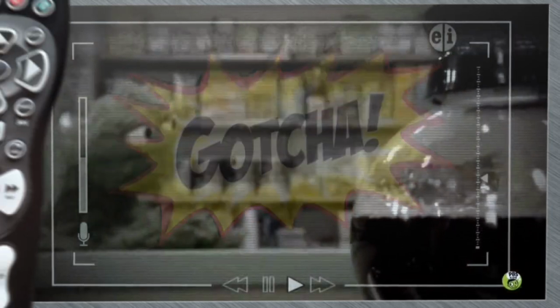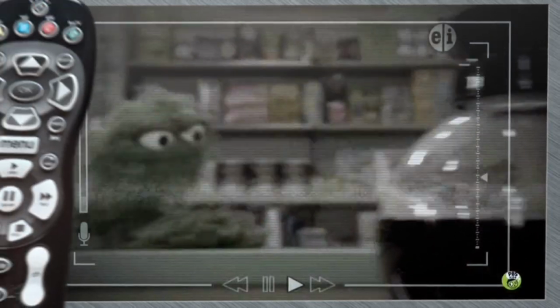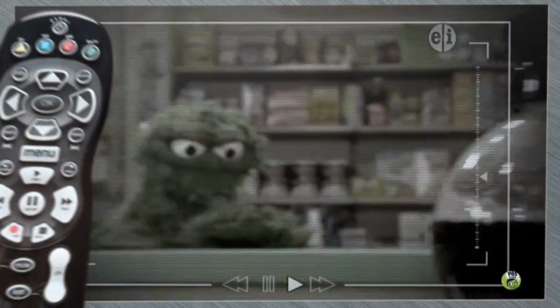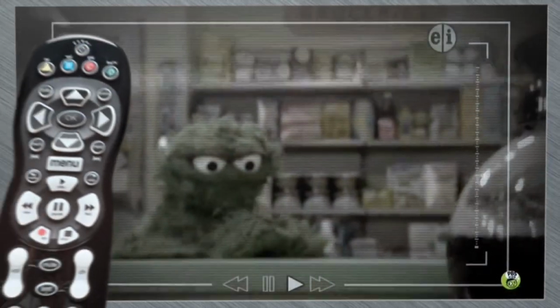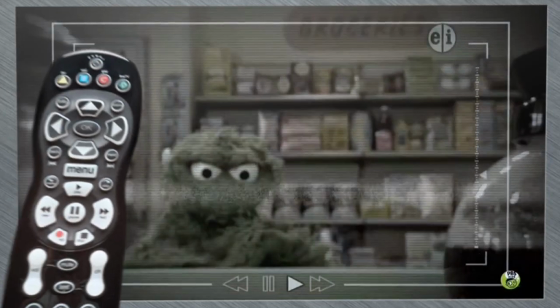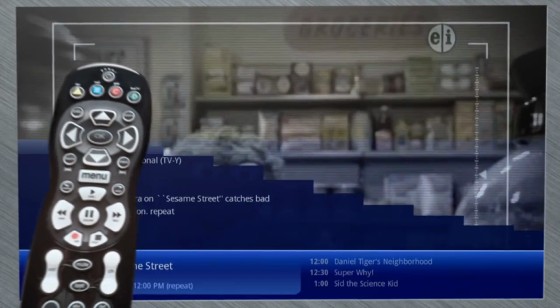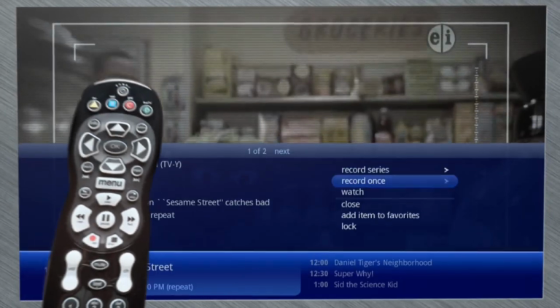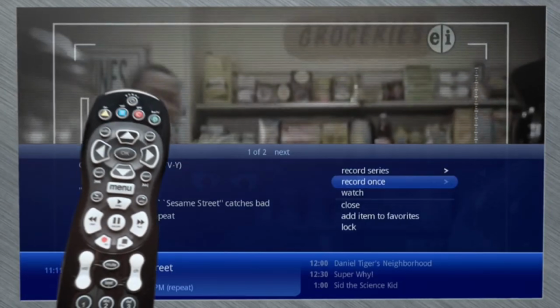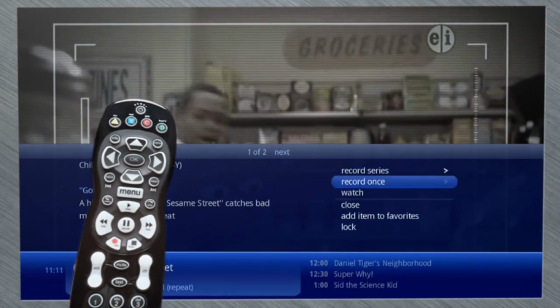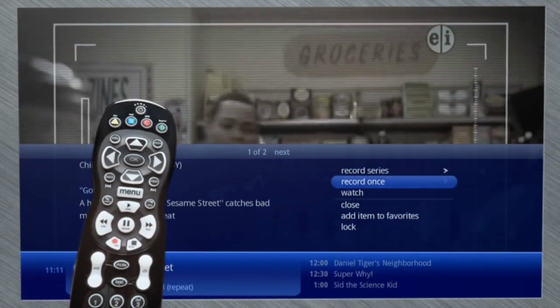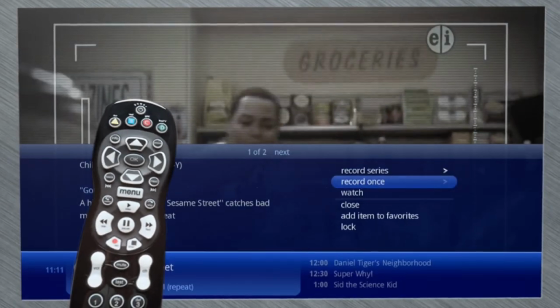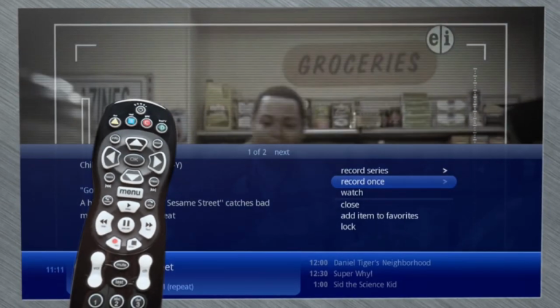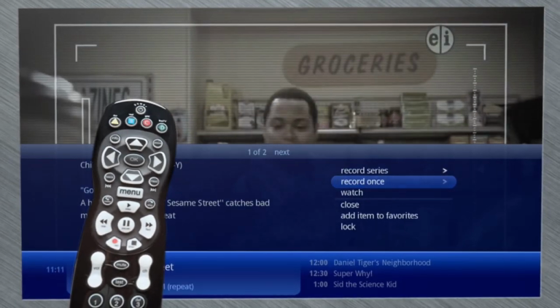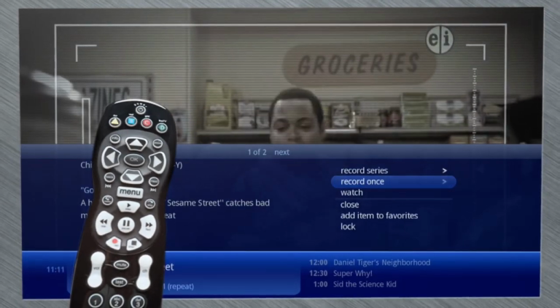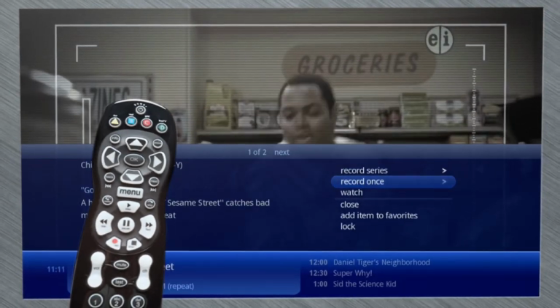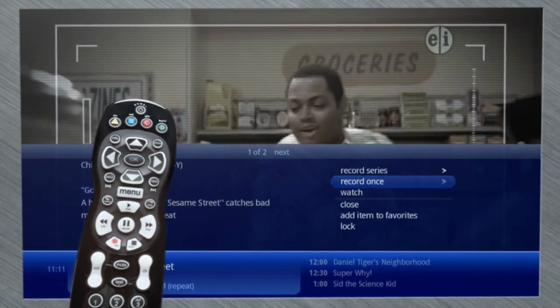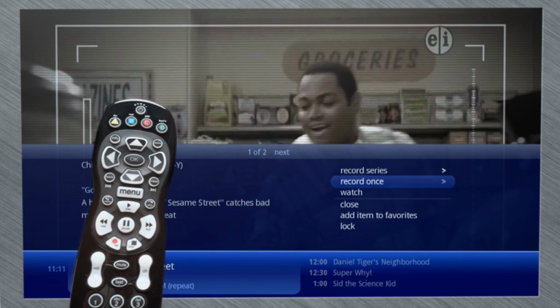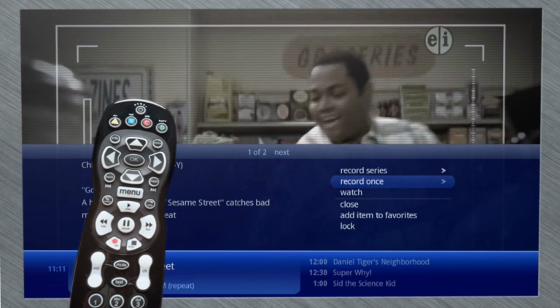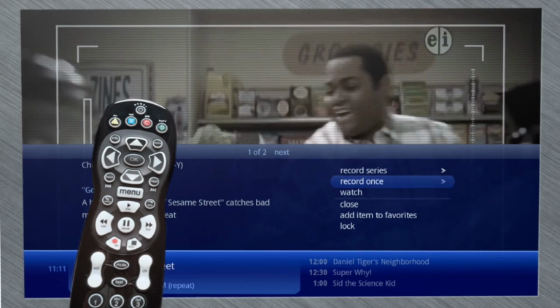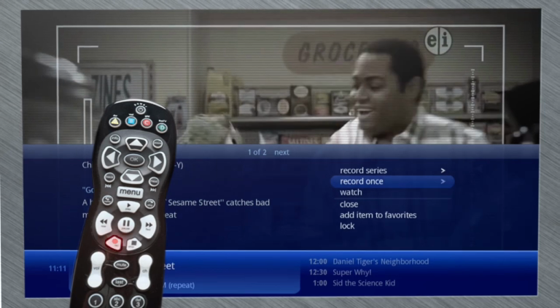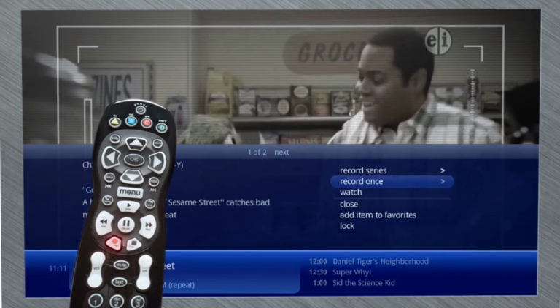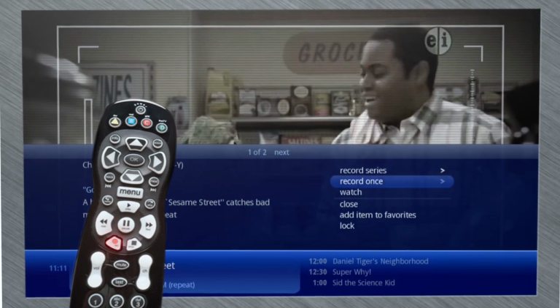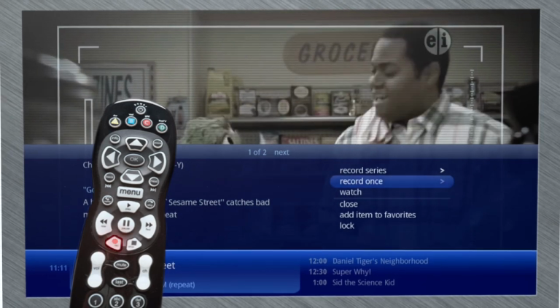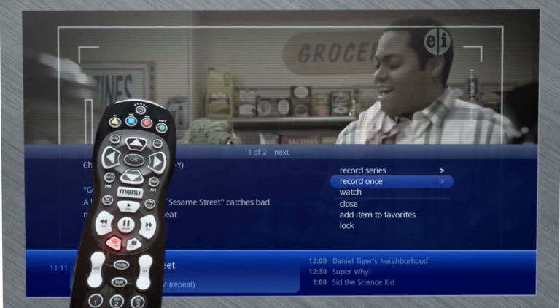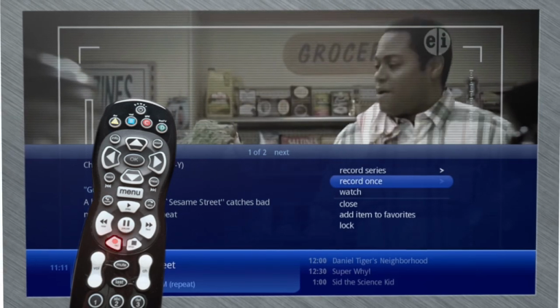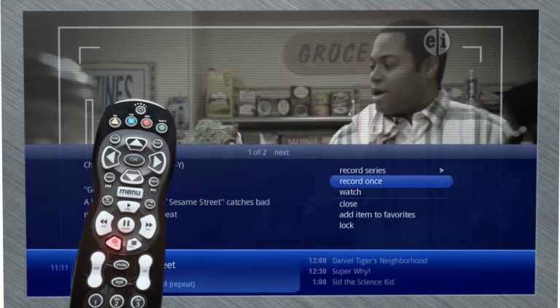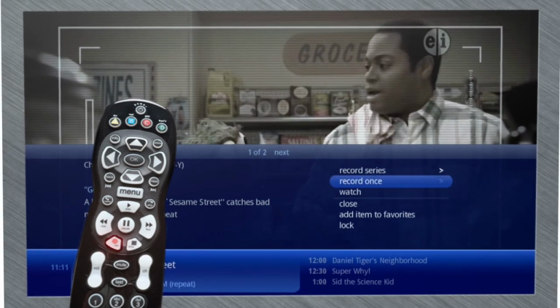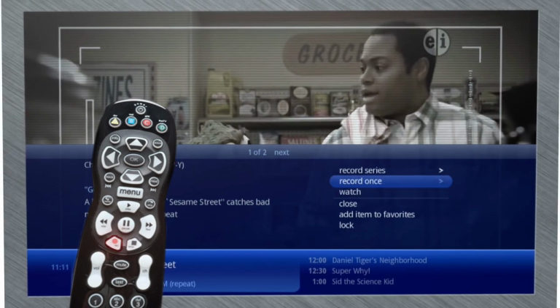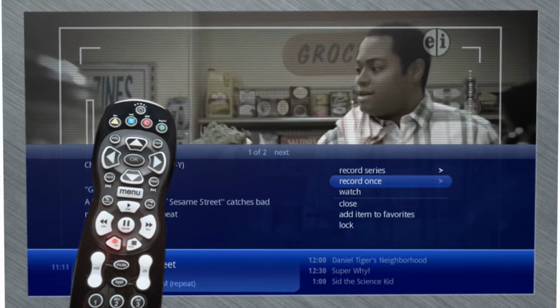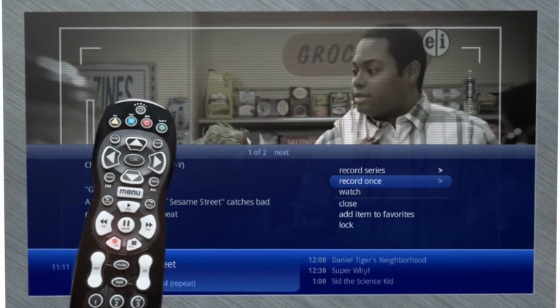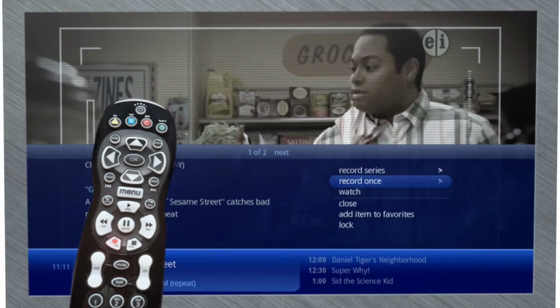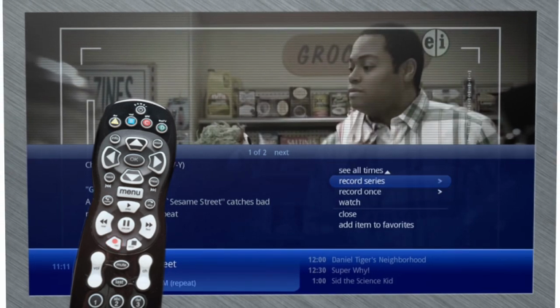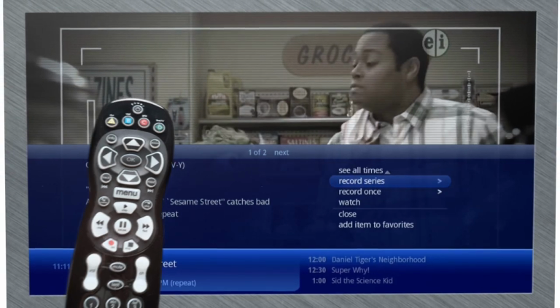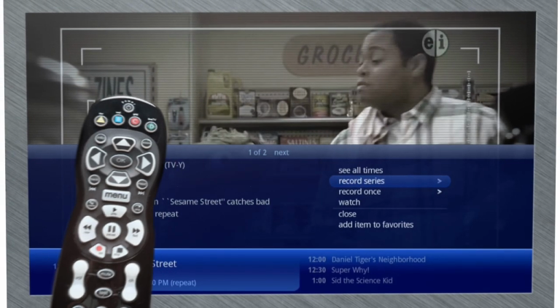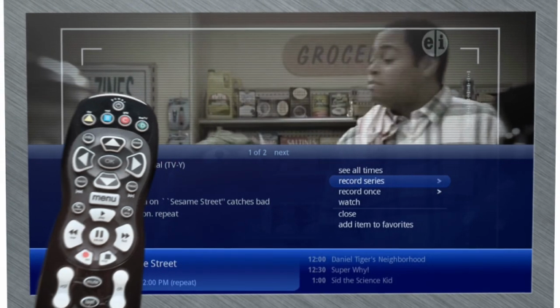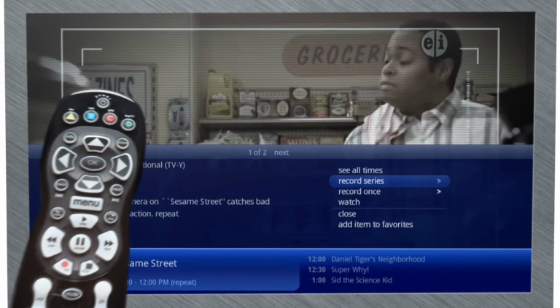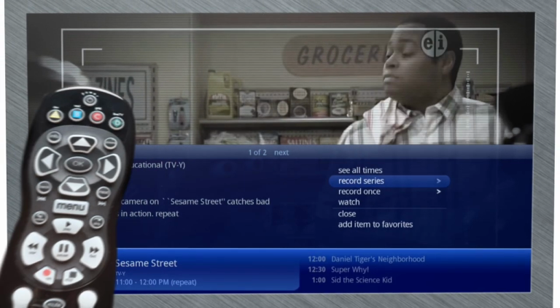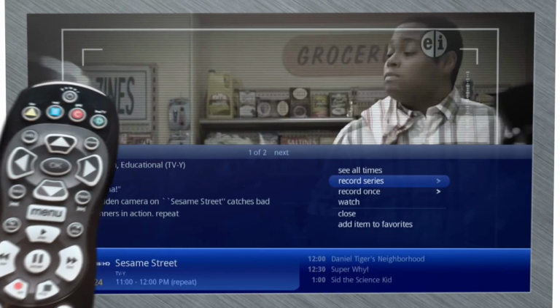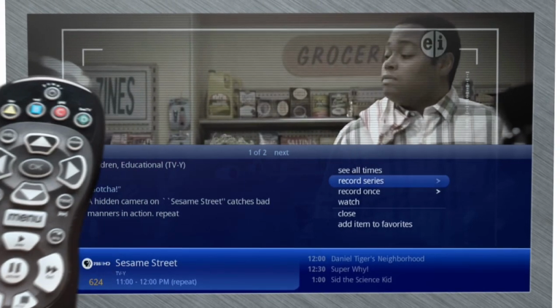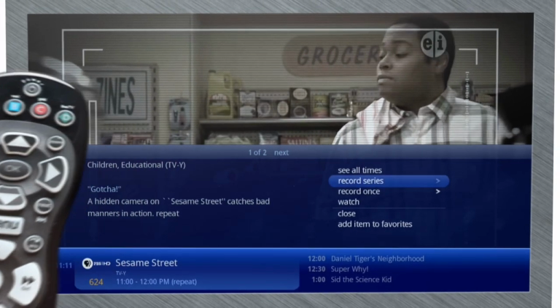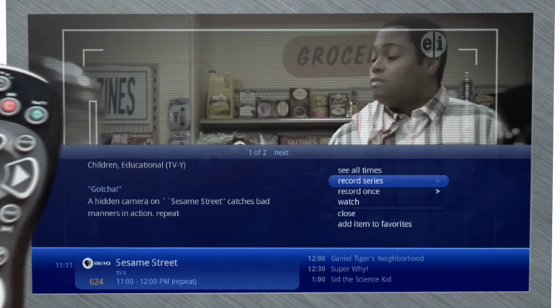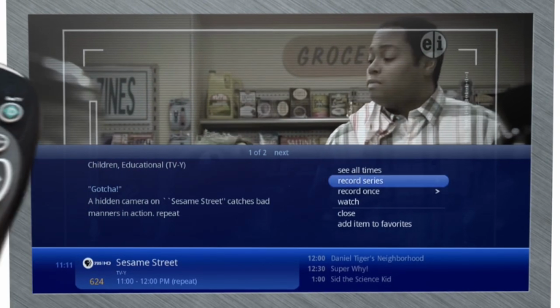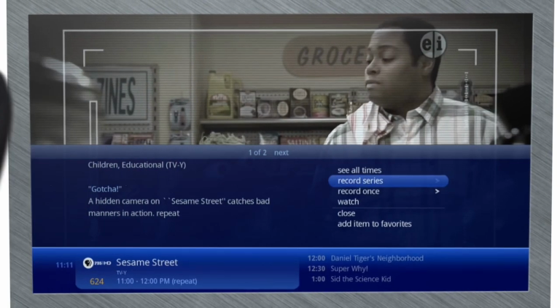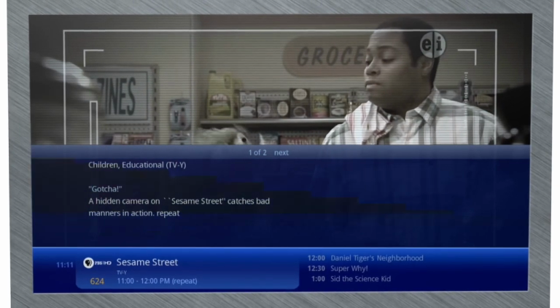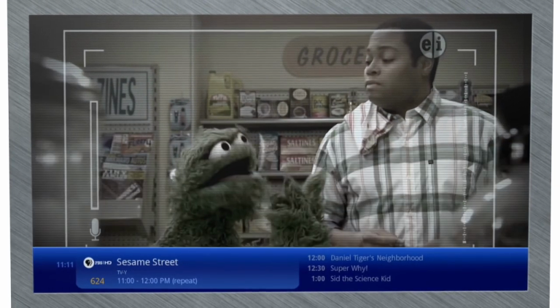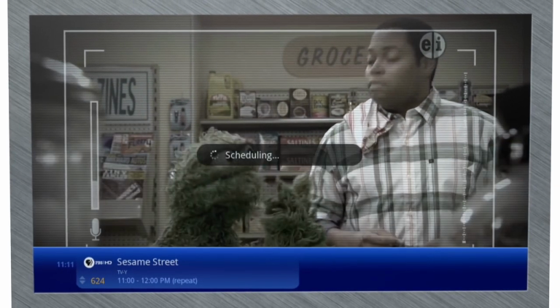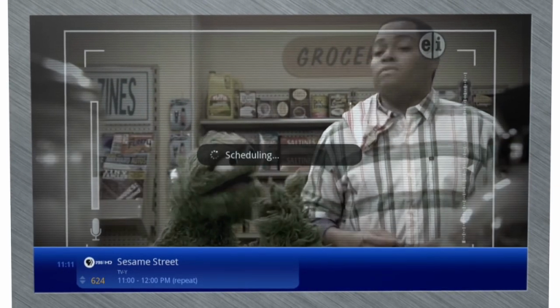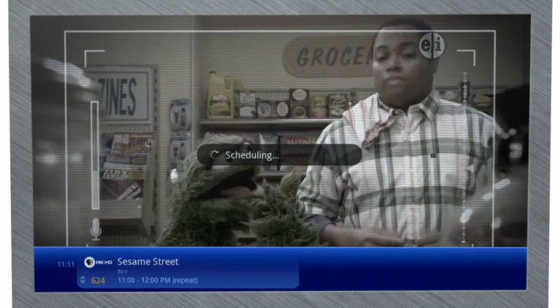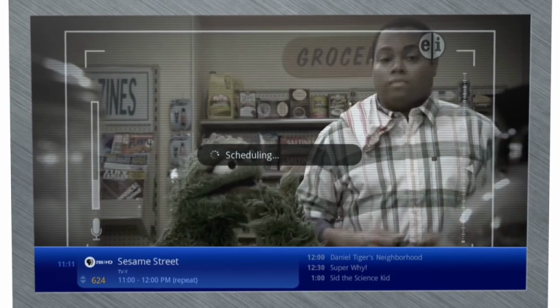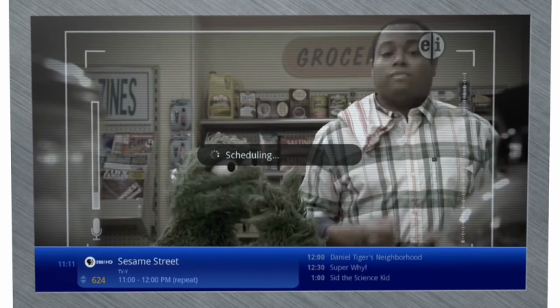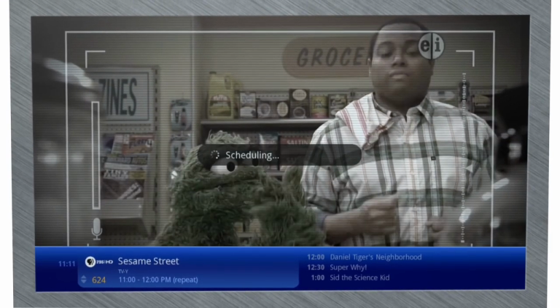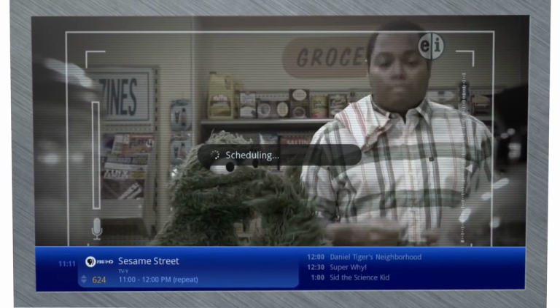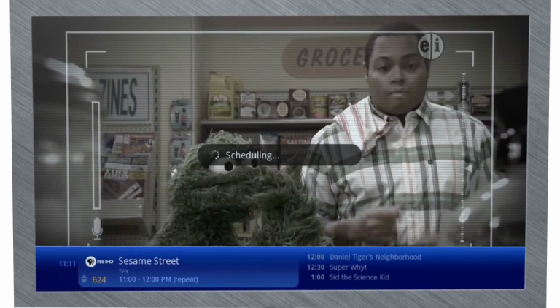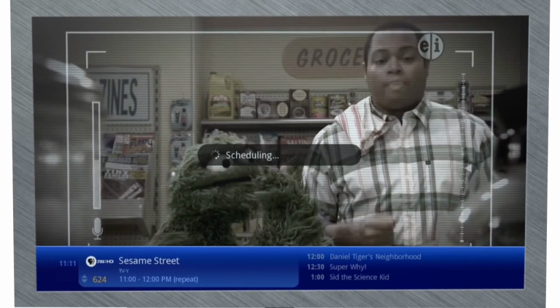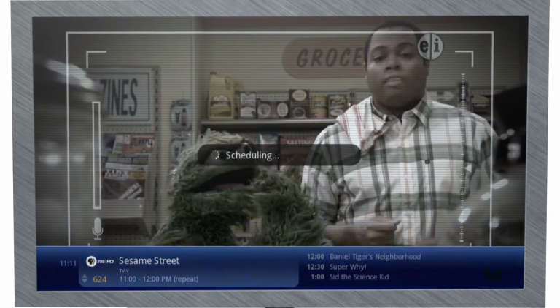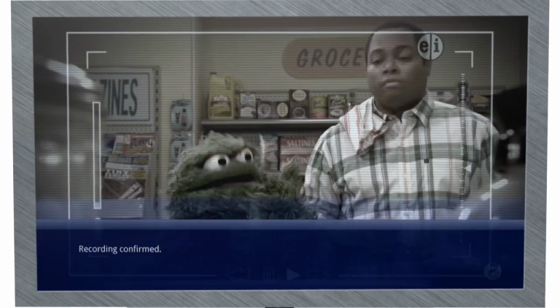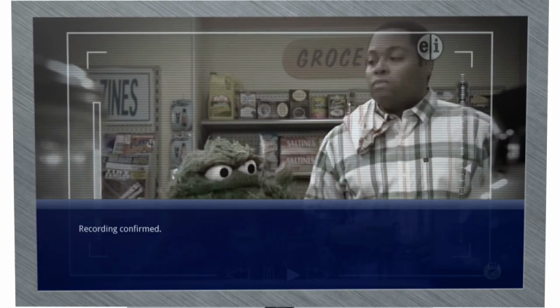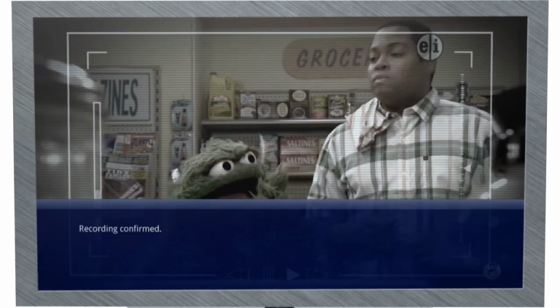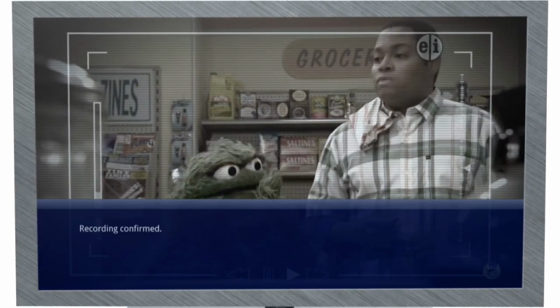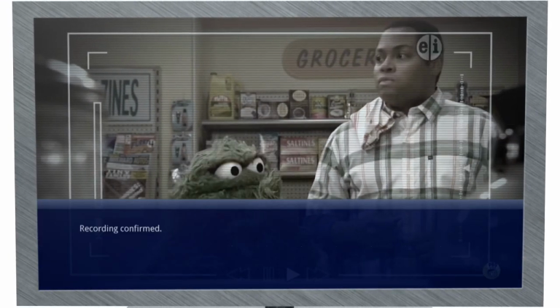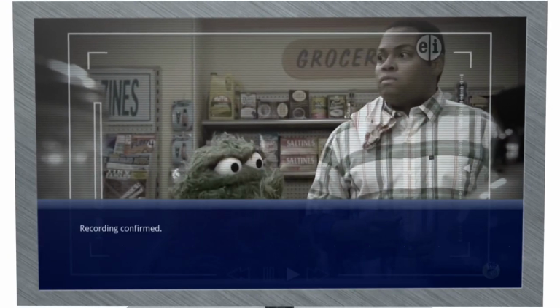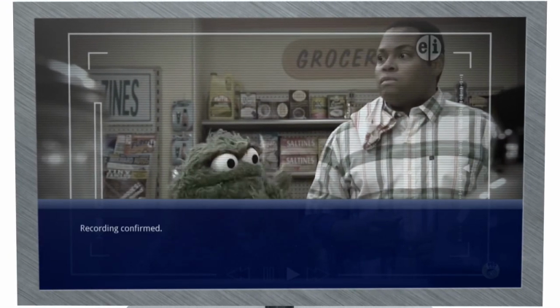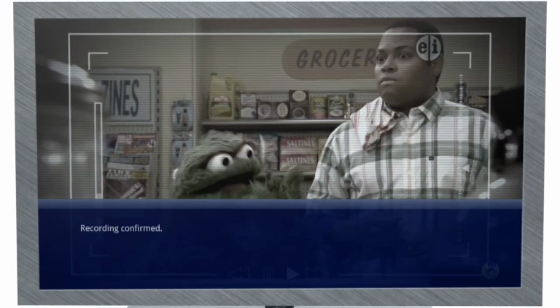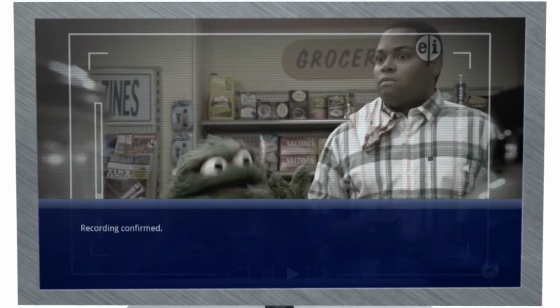Setting a recording is simple. Just press the record button and you can choose to record a show just one time or record the series.